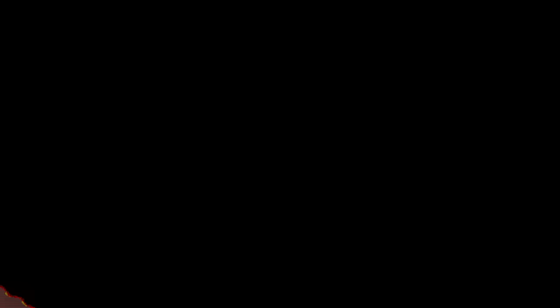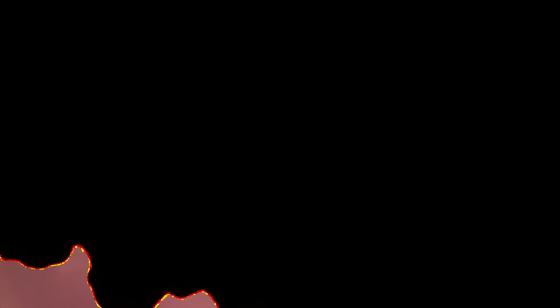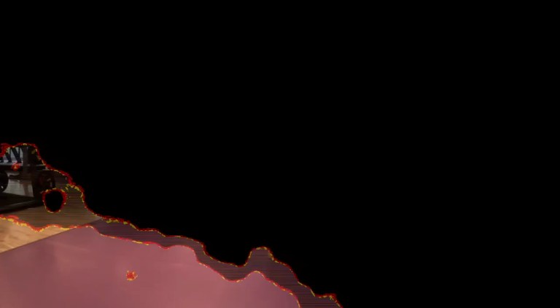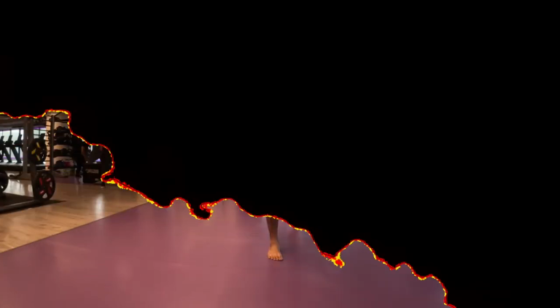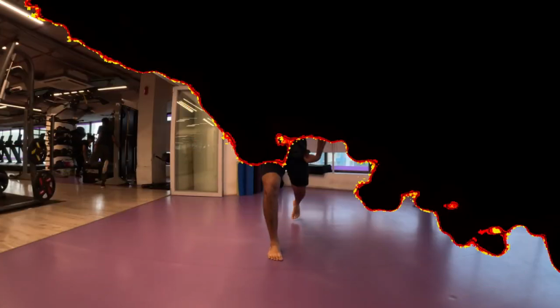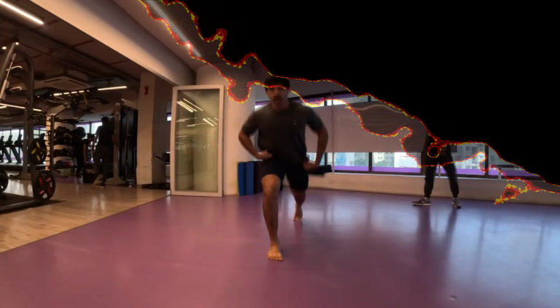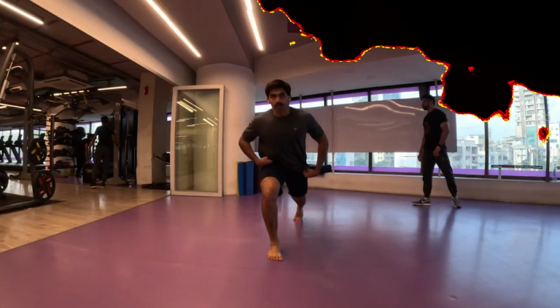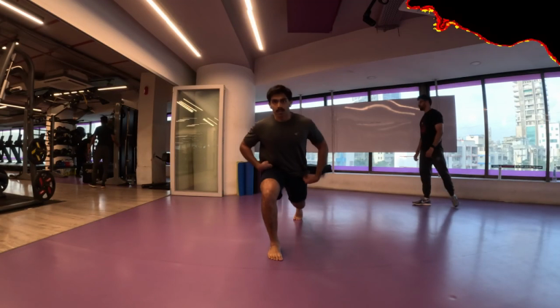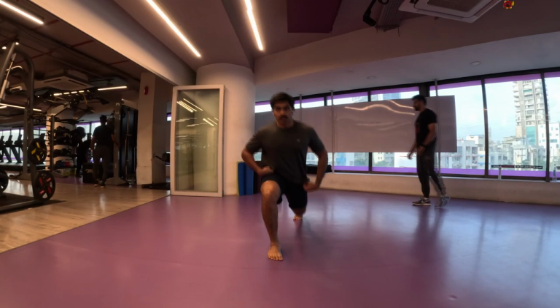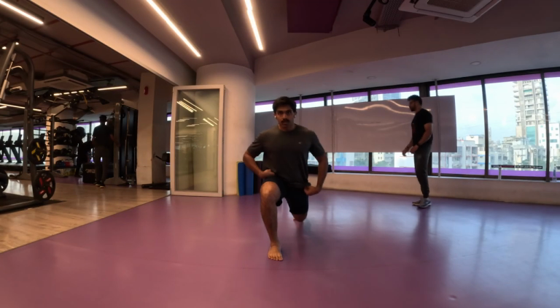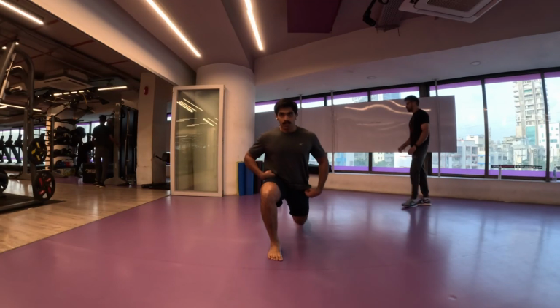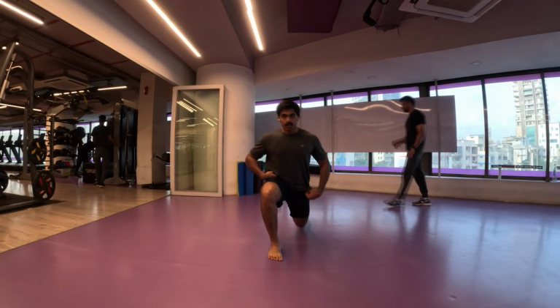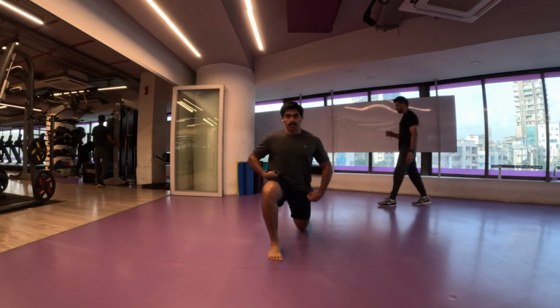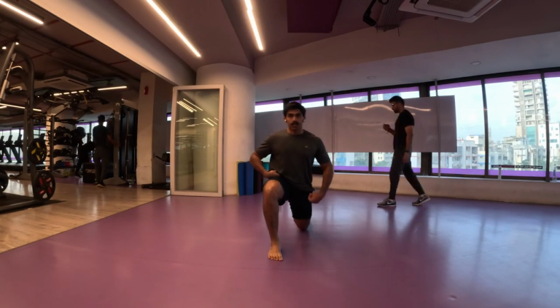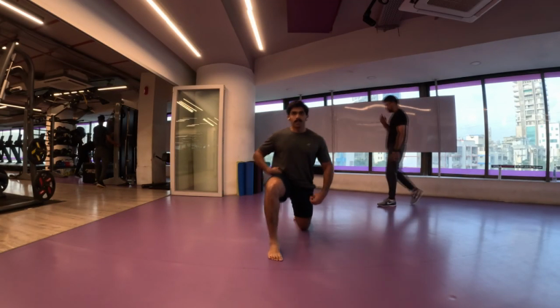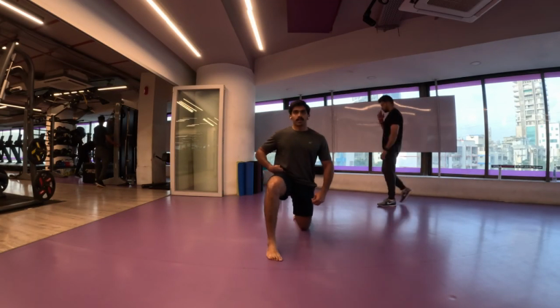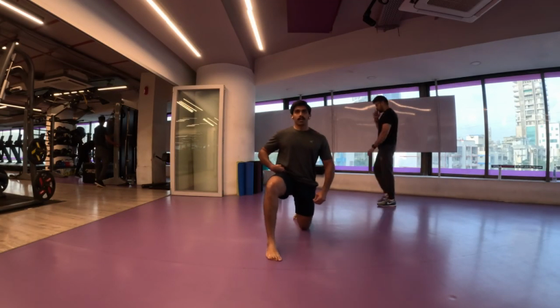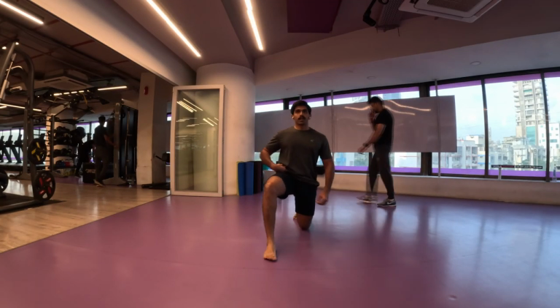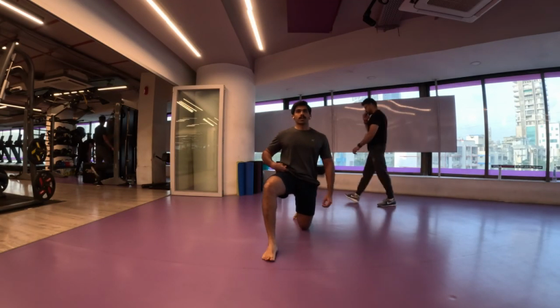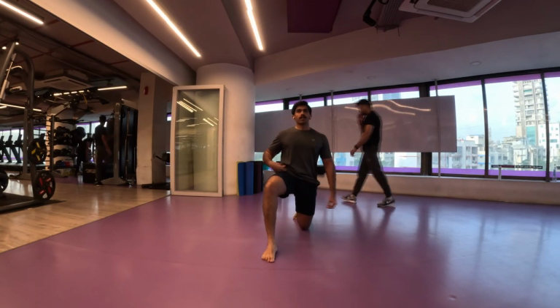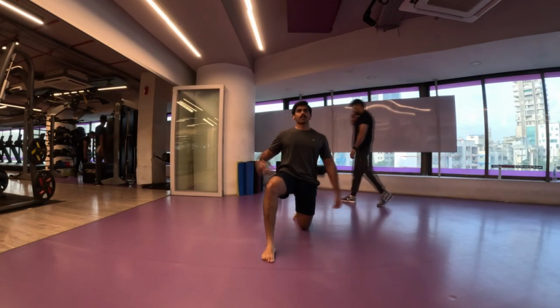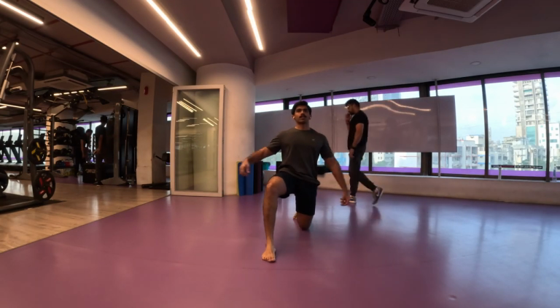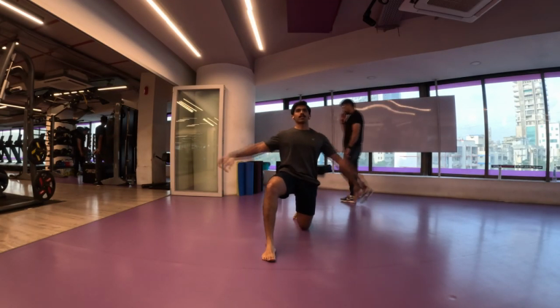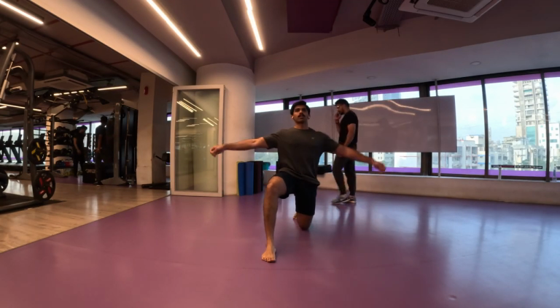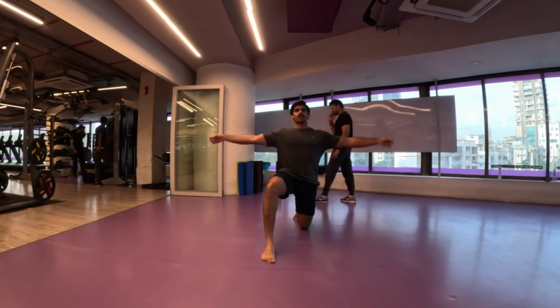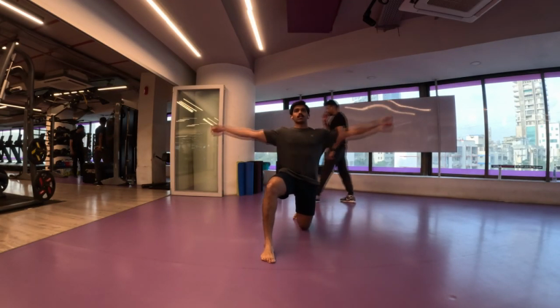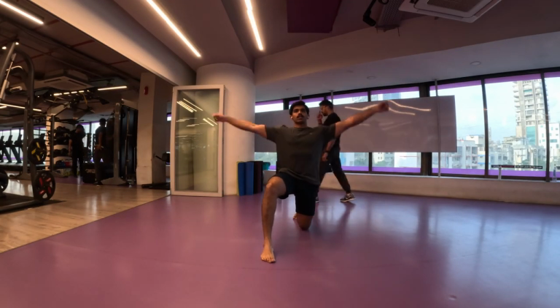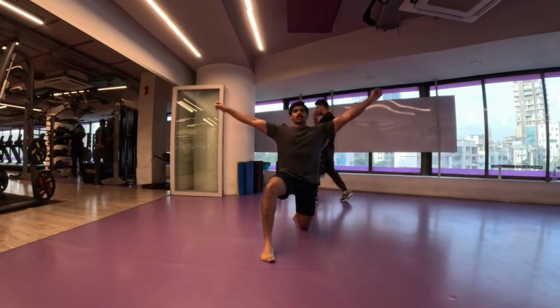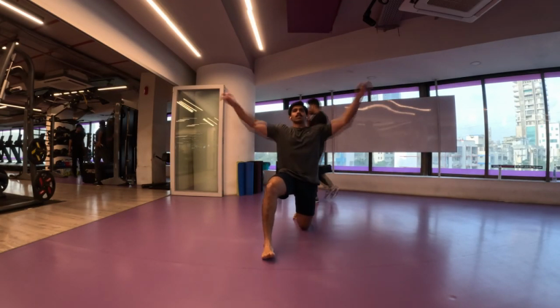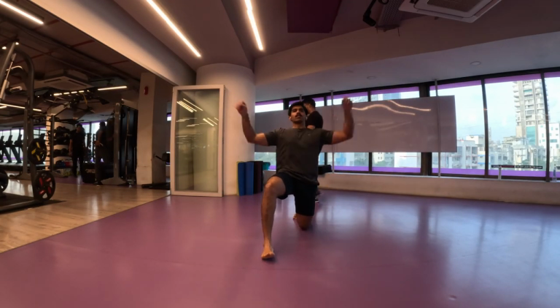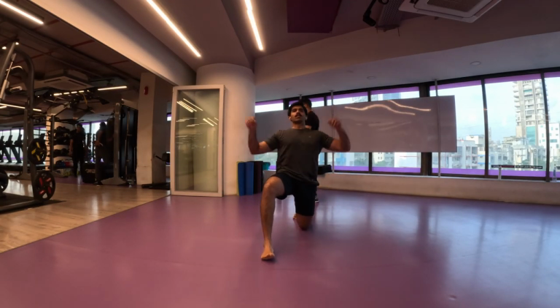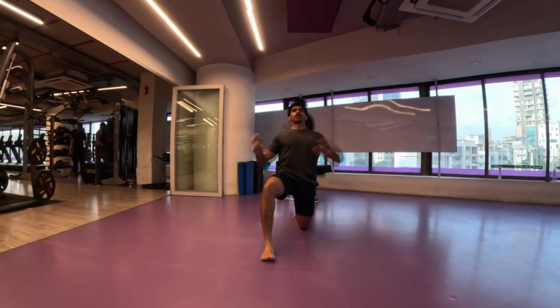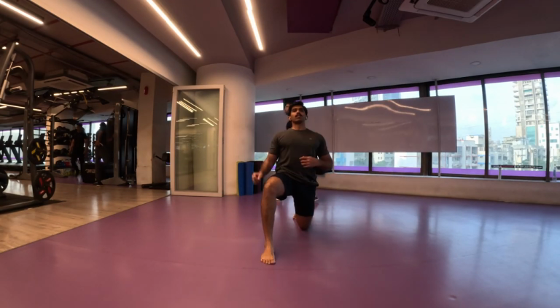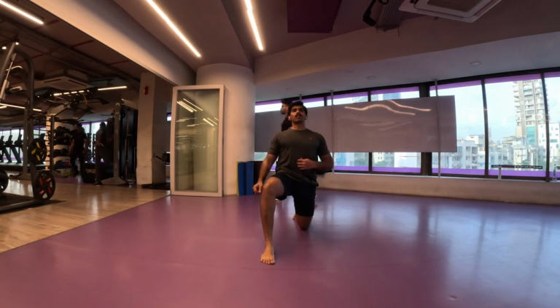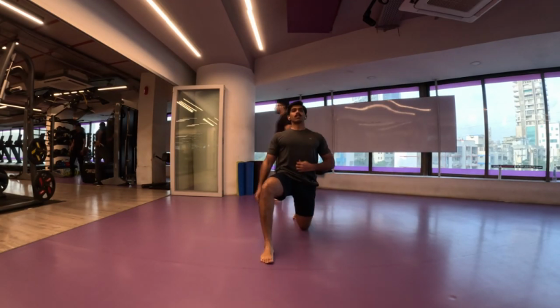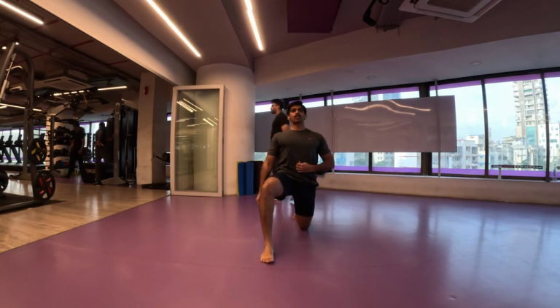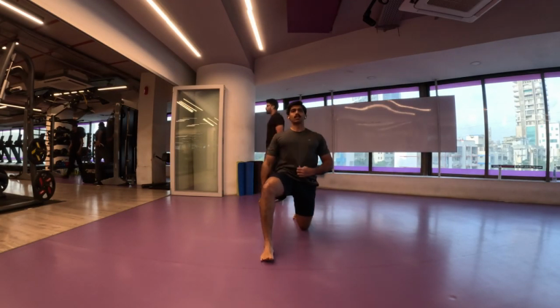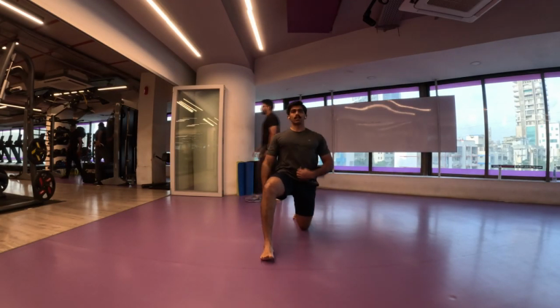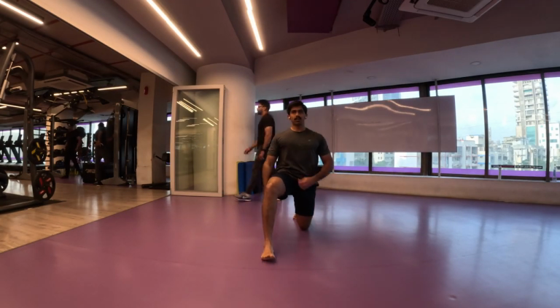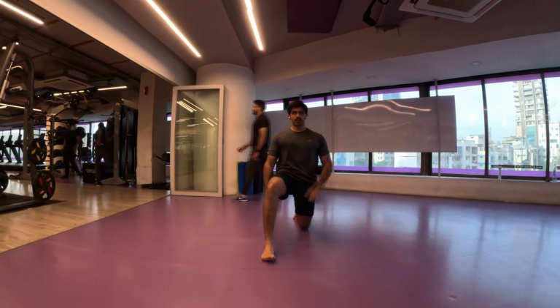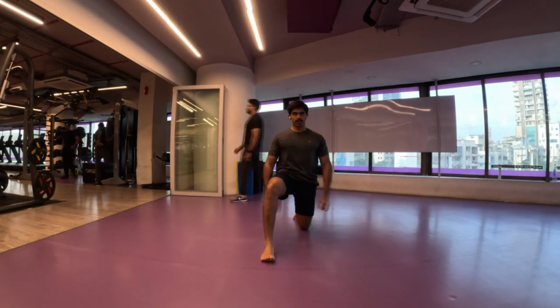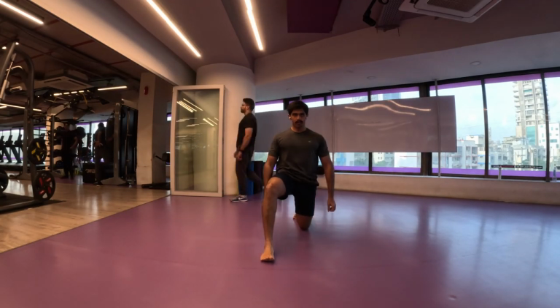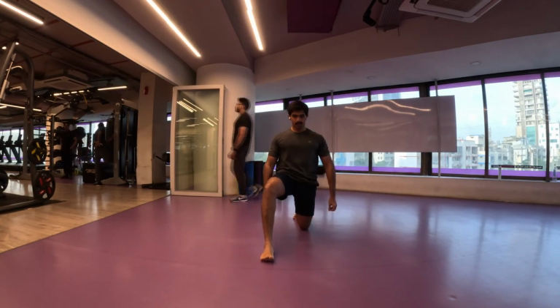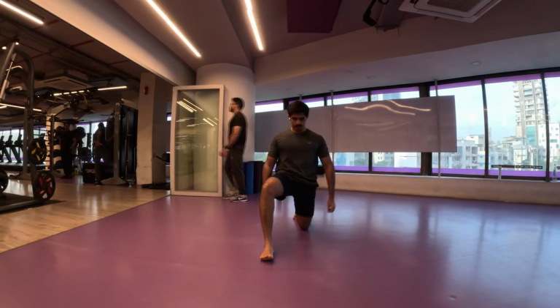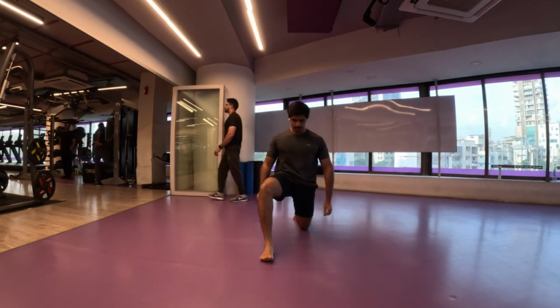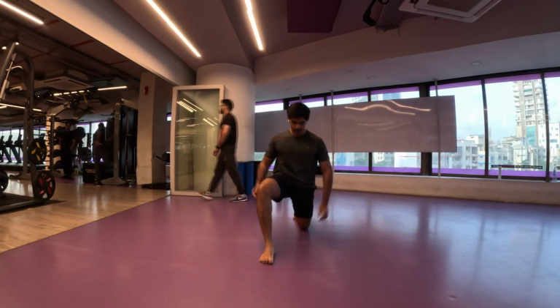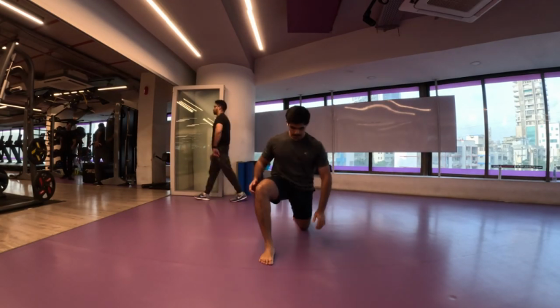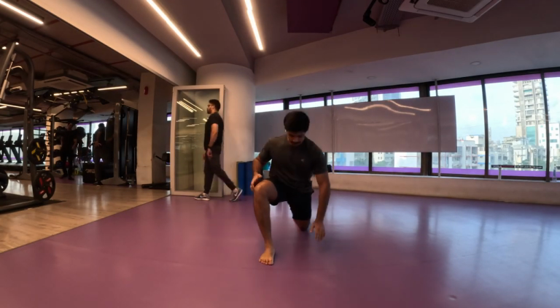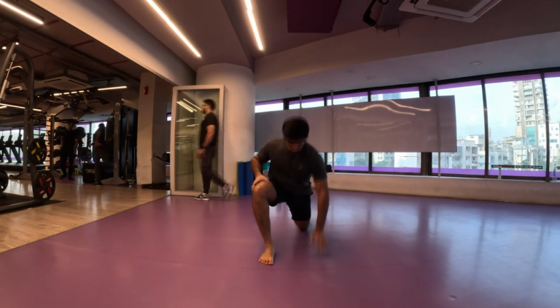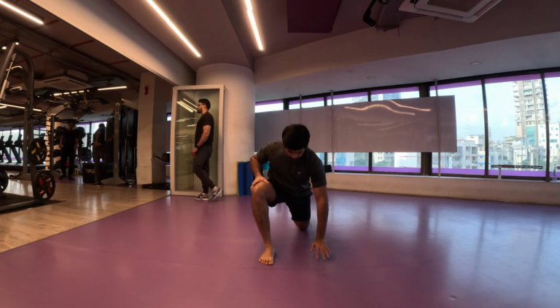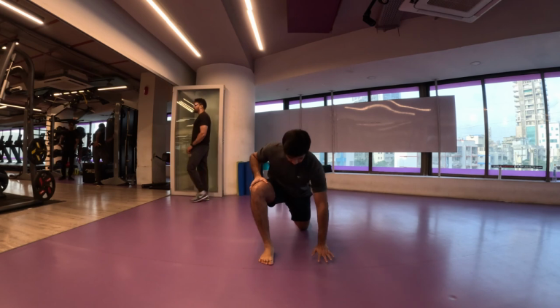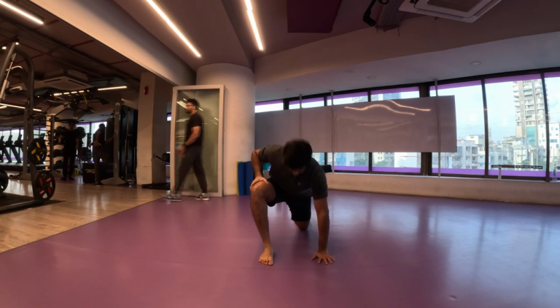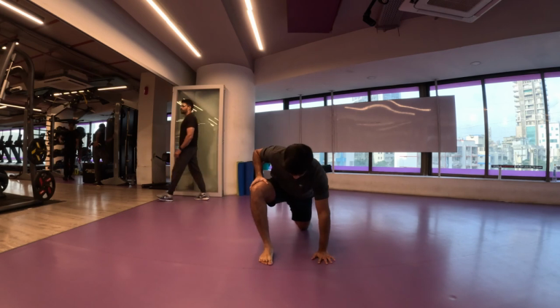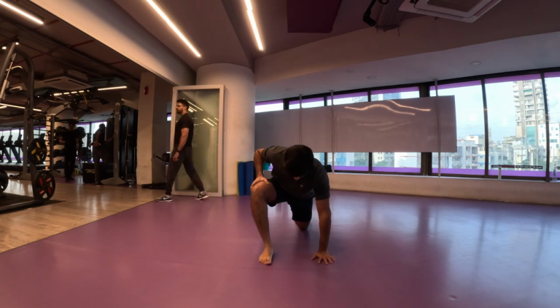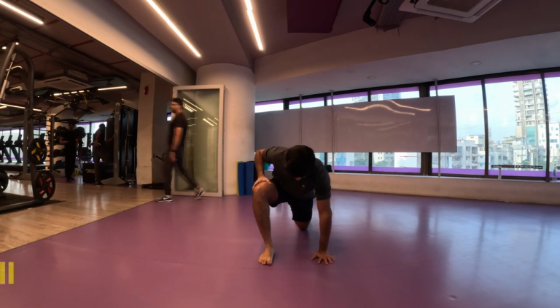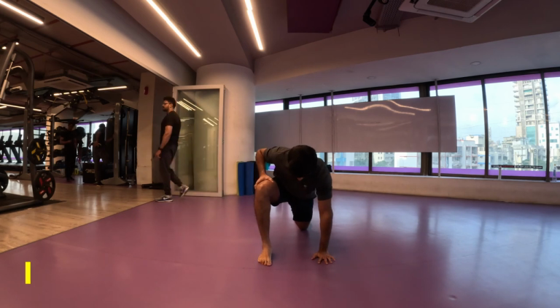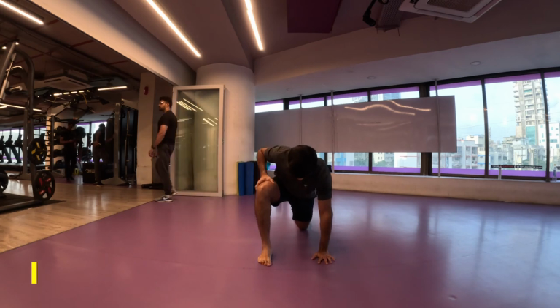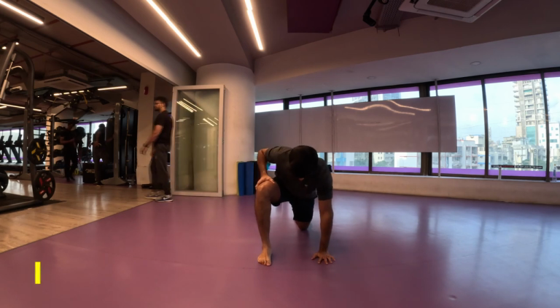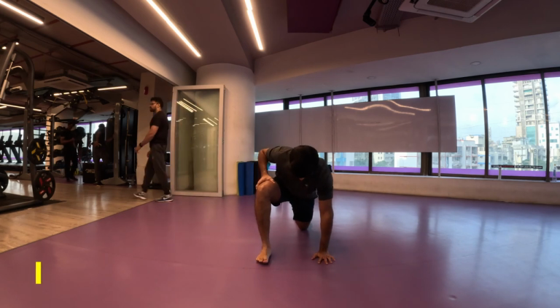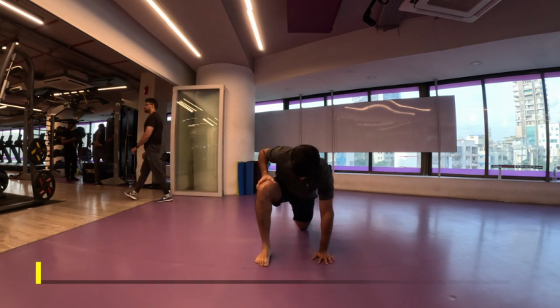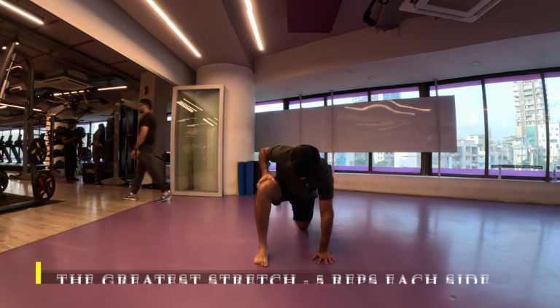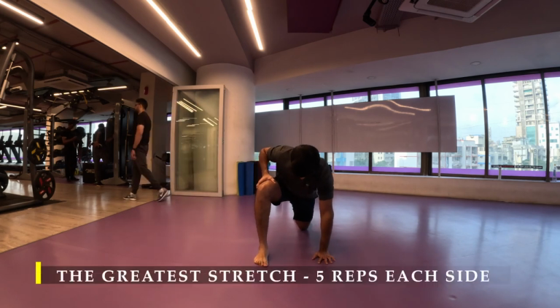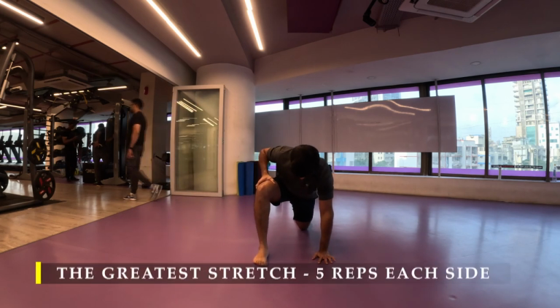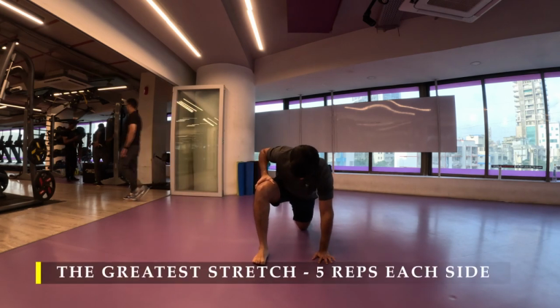Namaste everyone and welcome back to Live Stronger. Today we're going to work on our shoulders and our biceps.